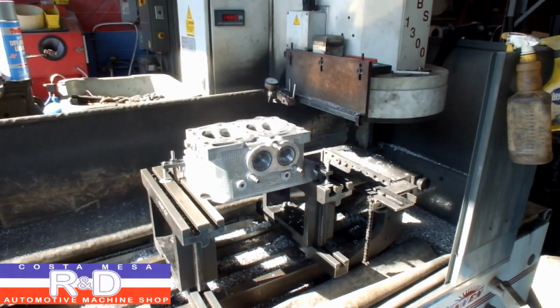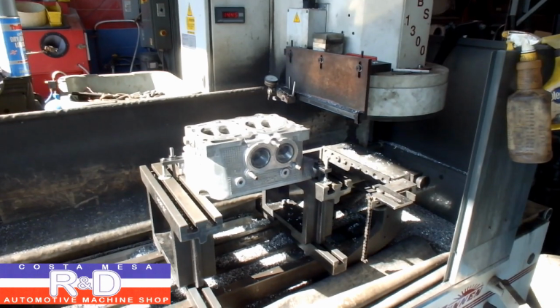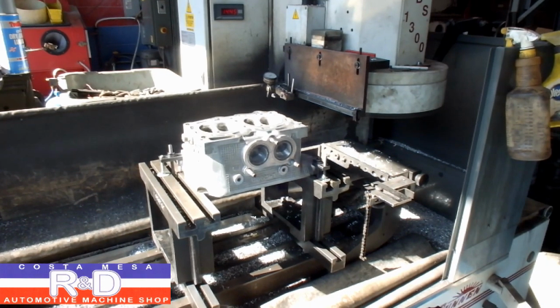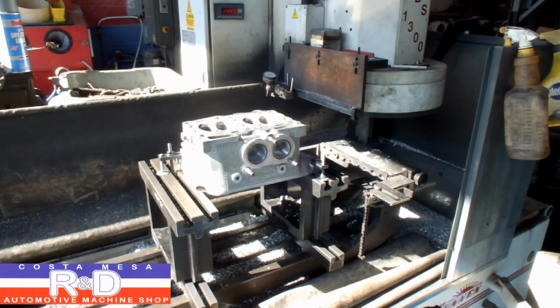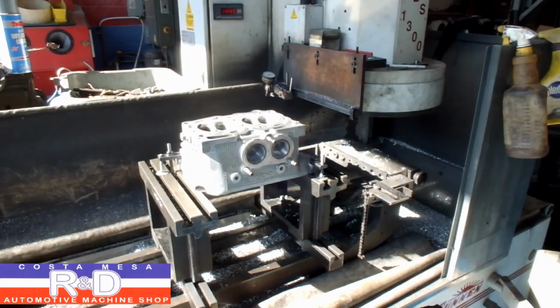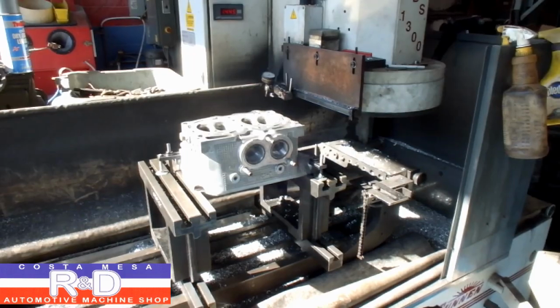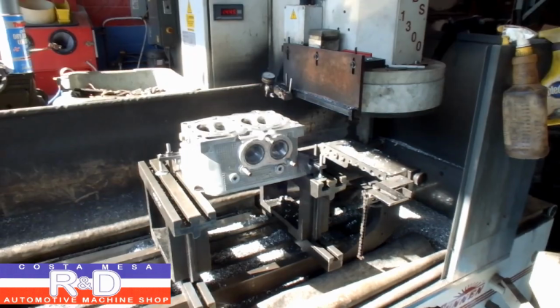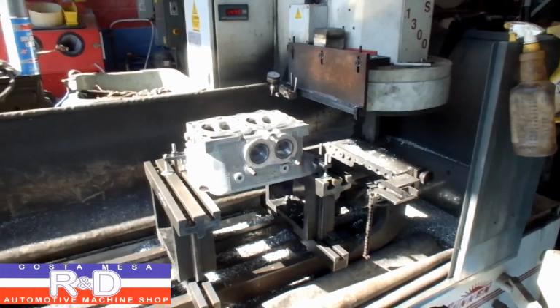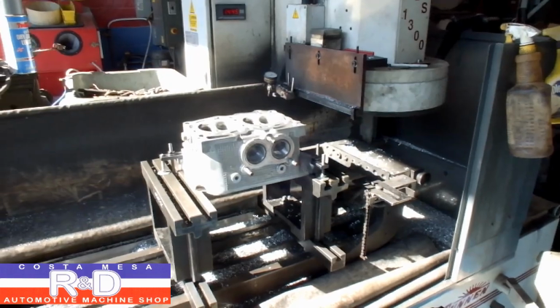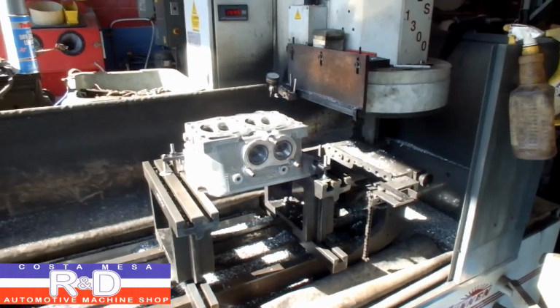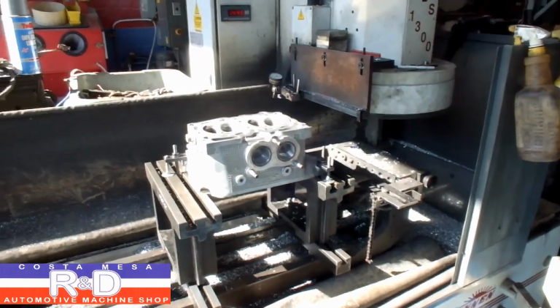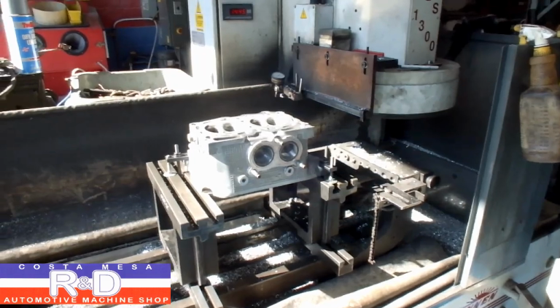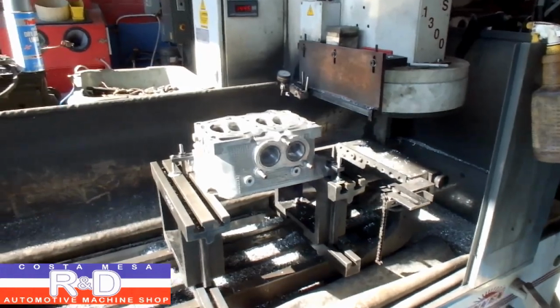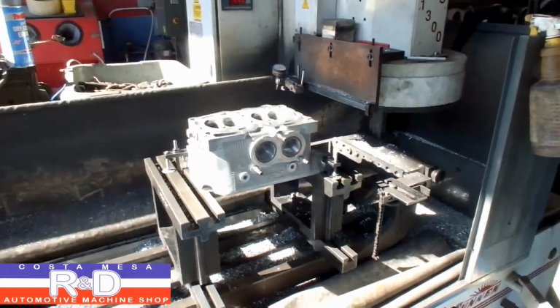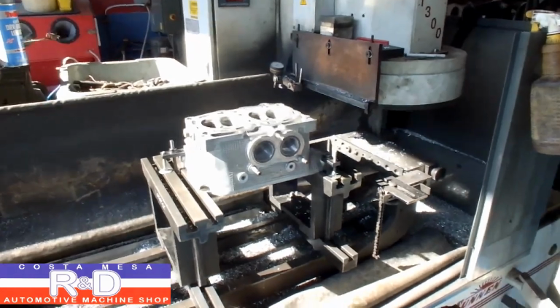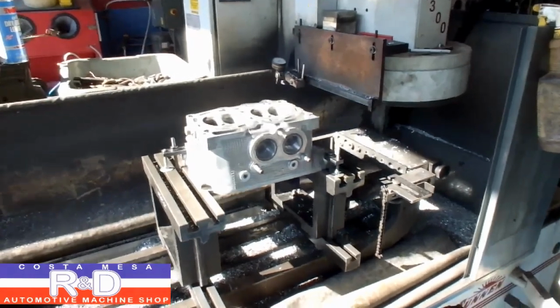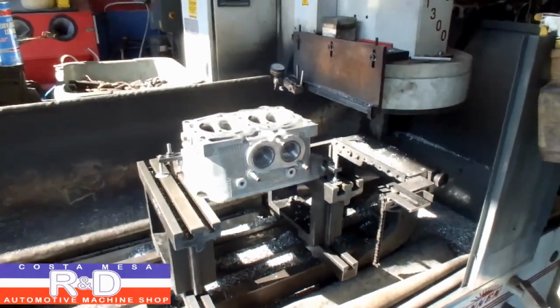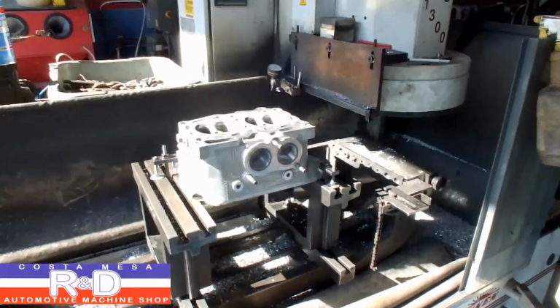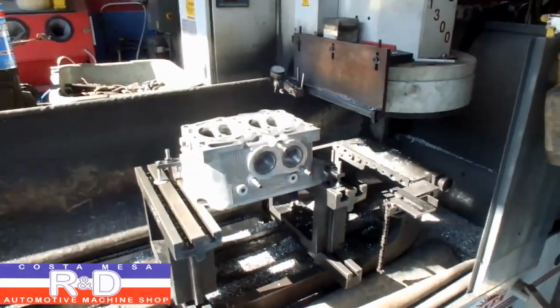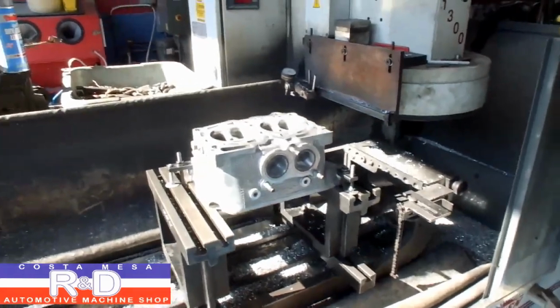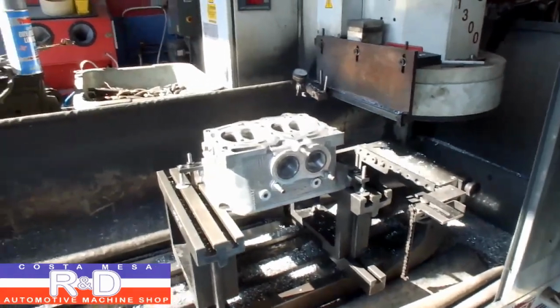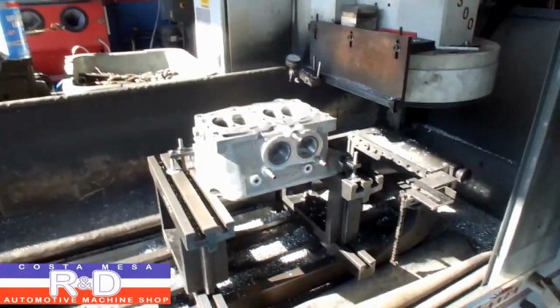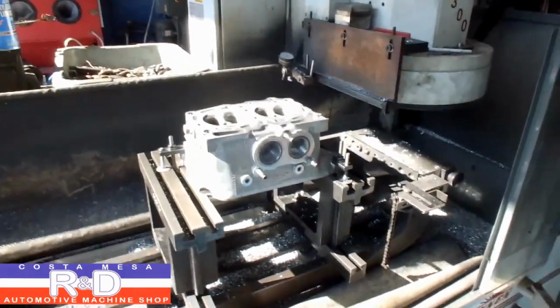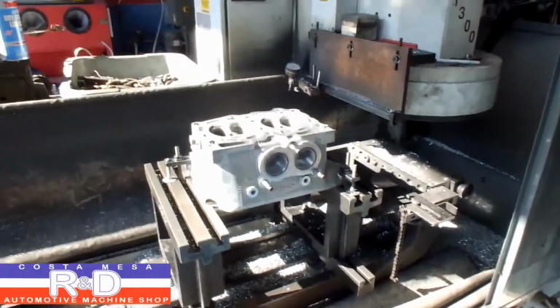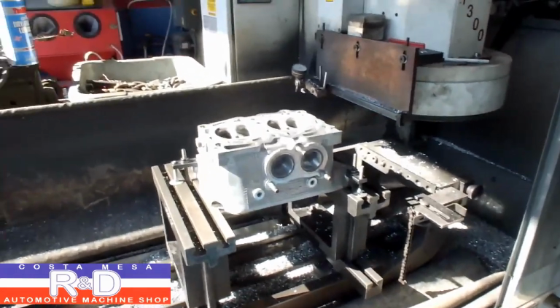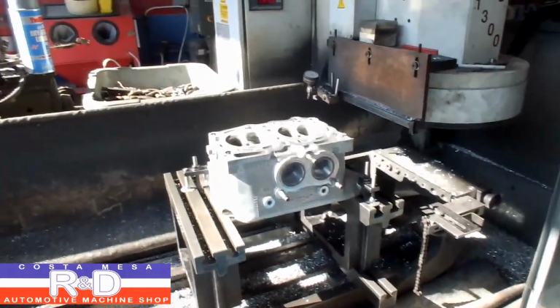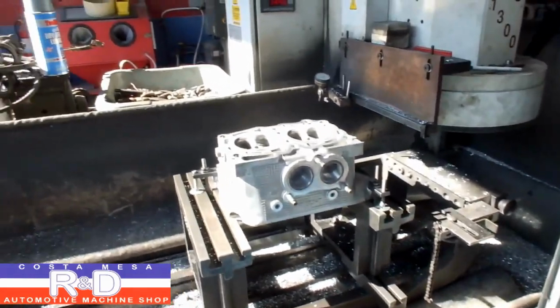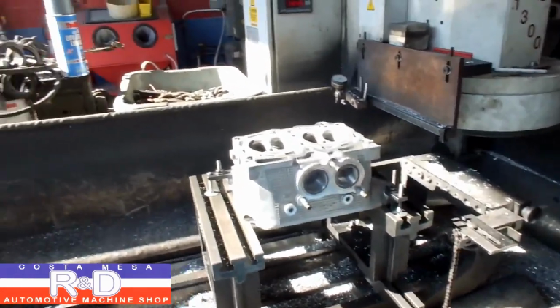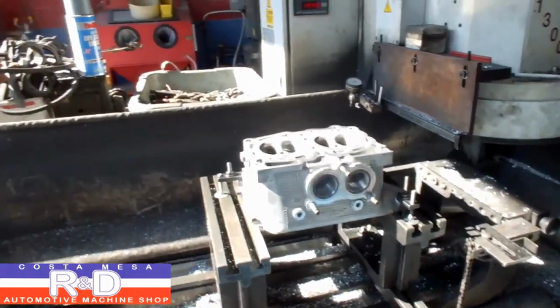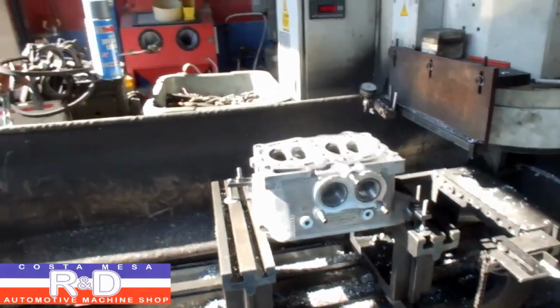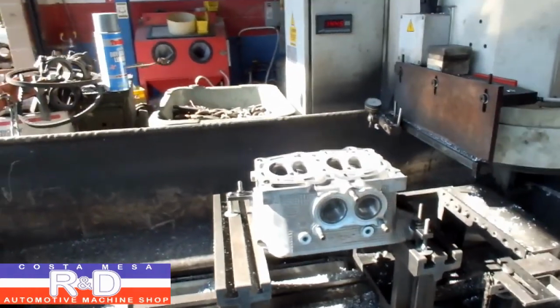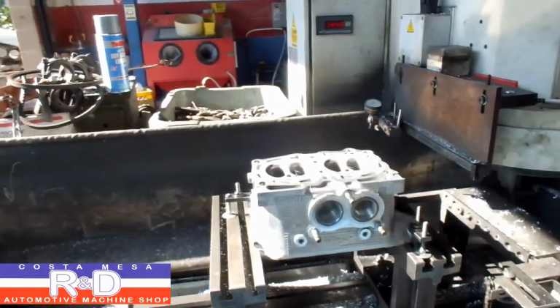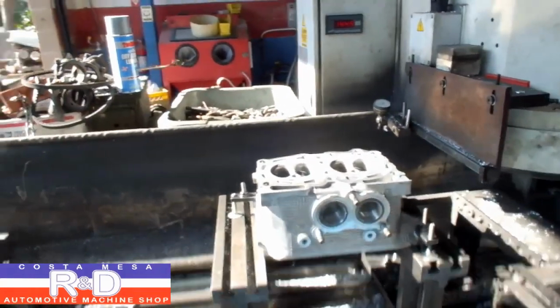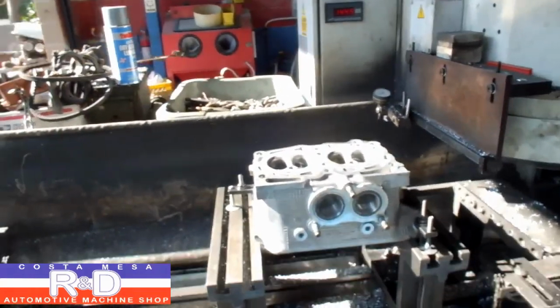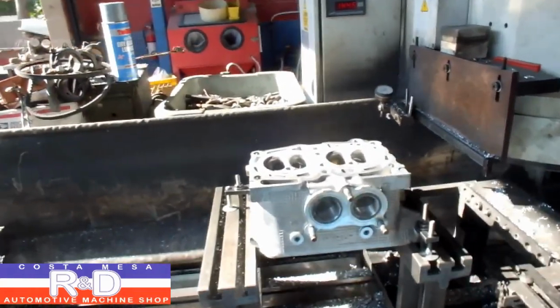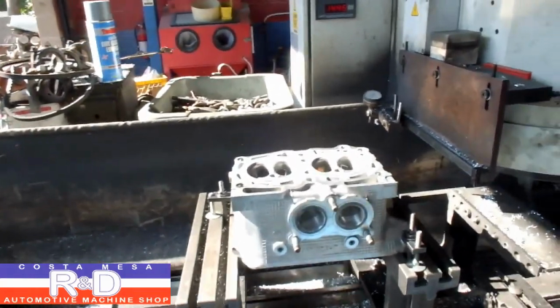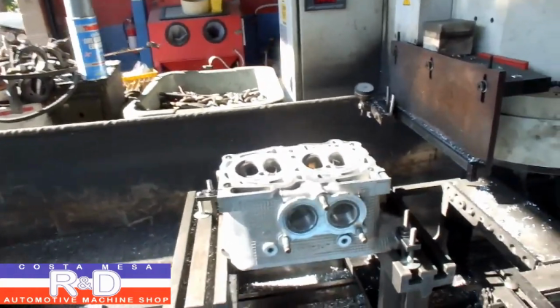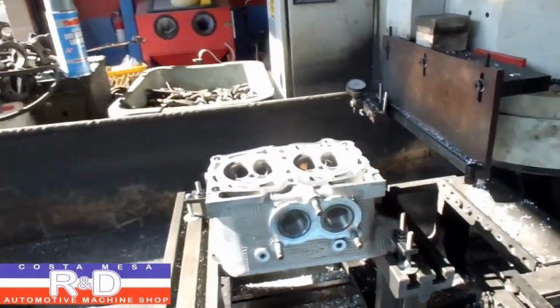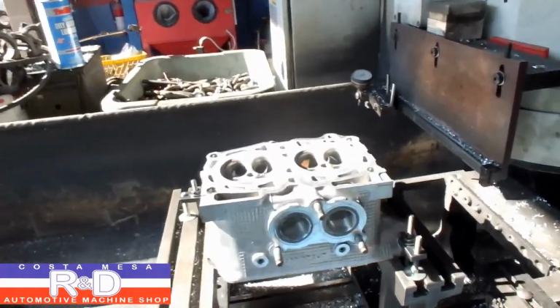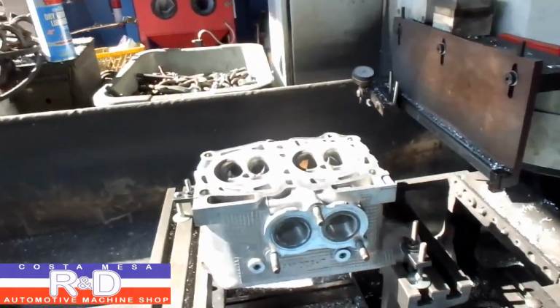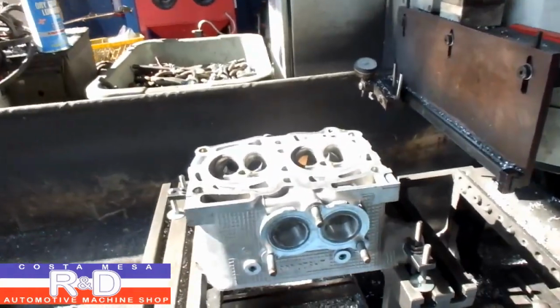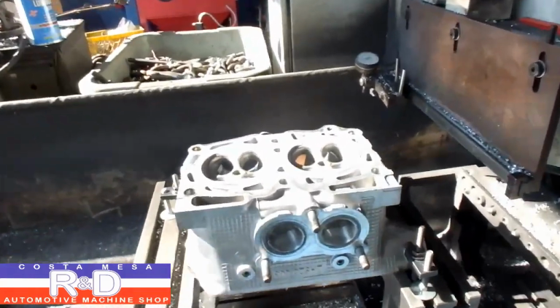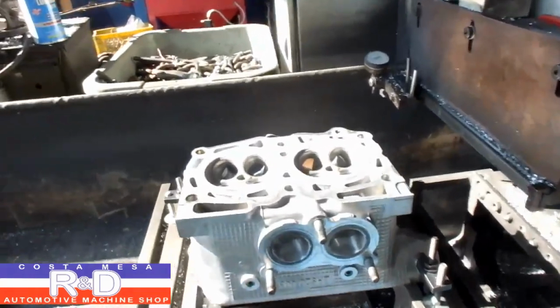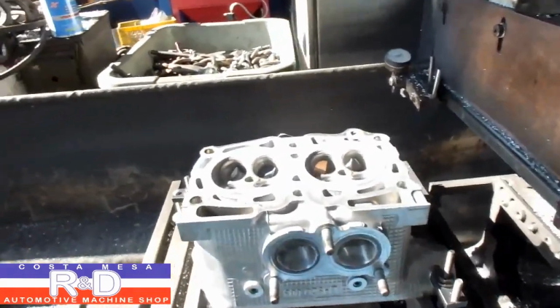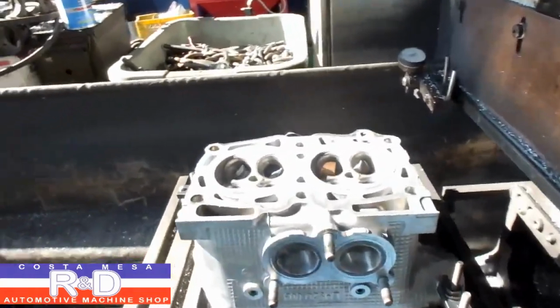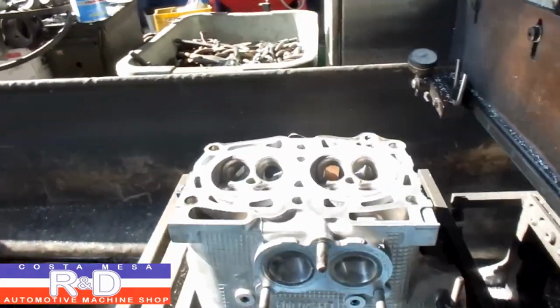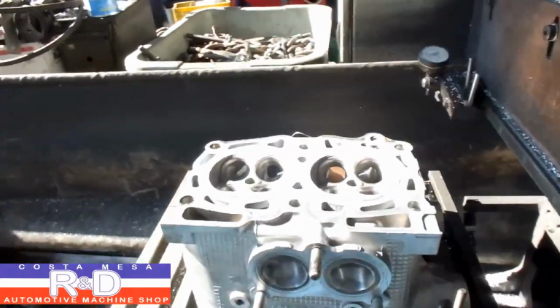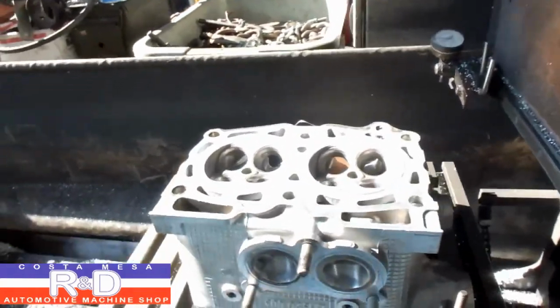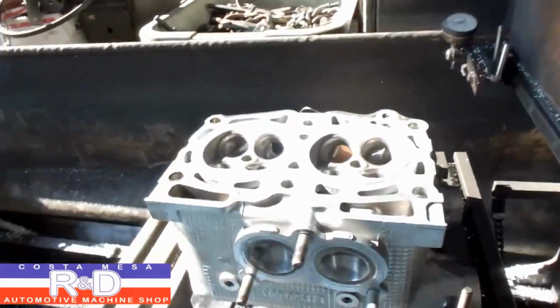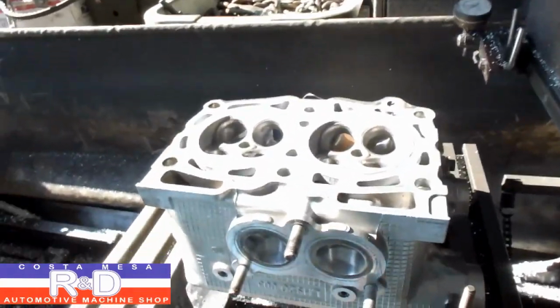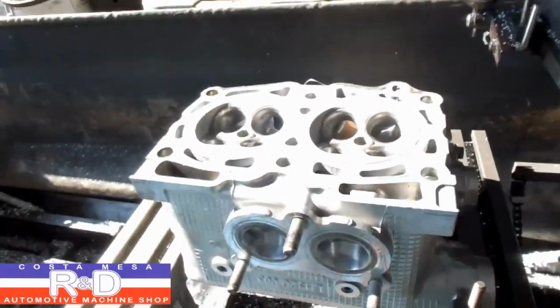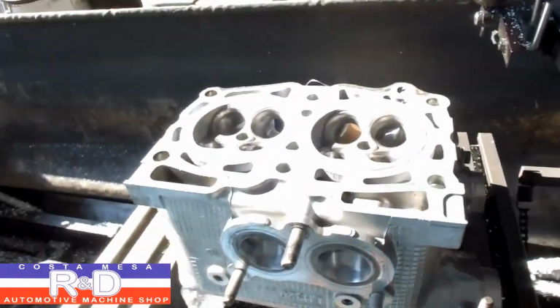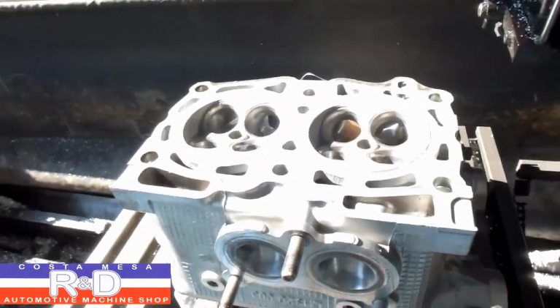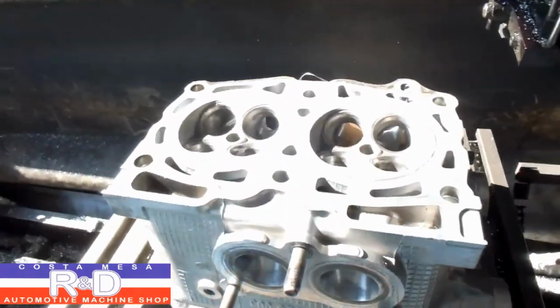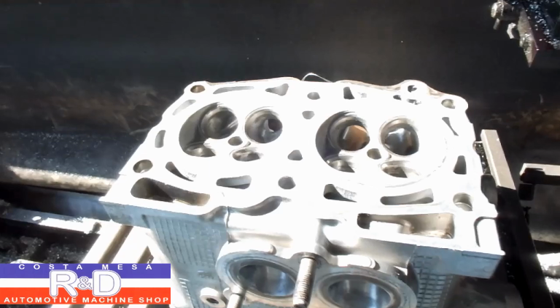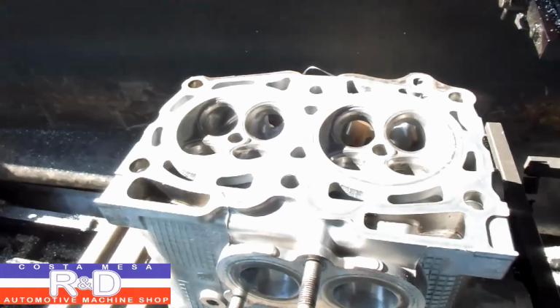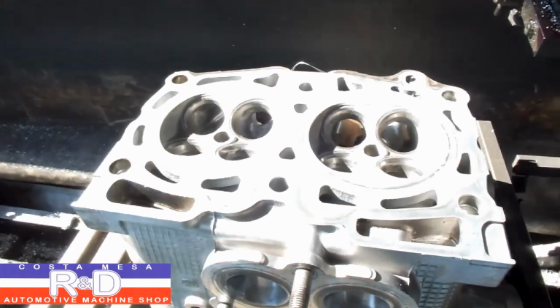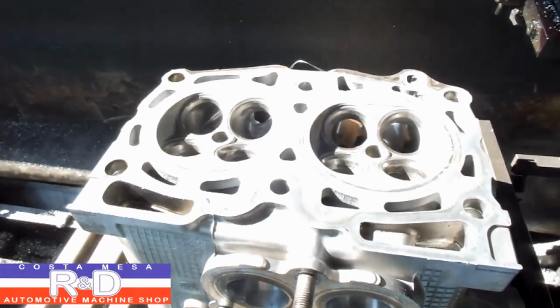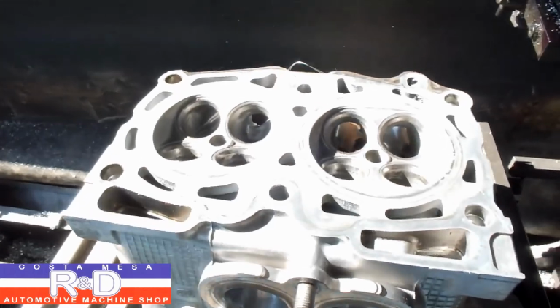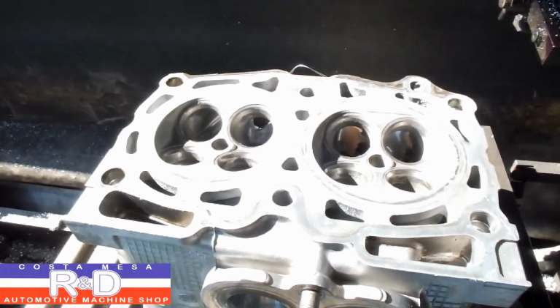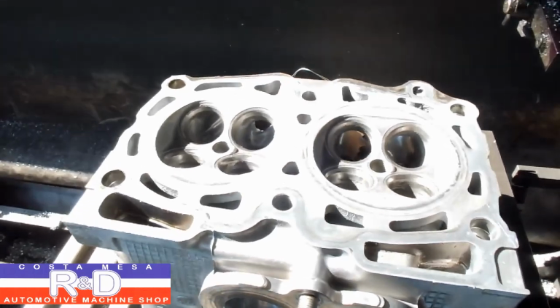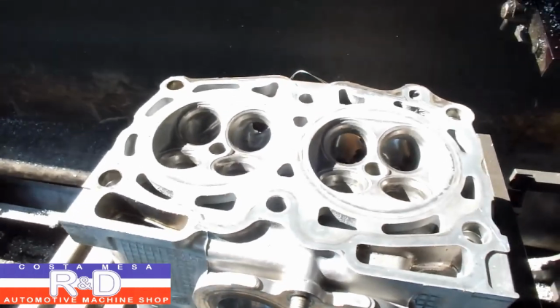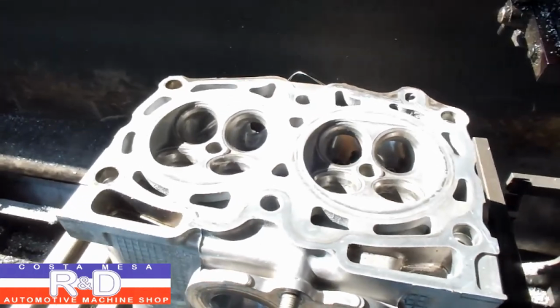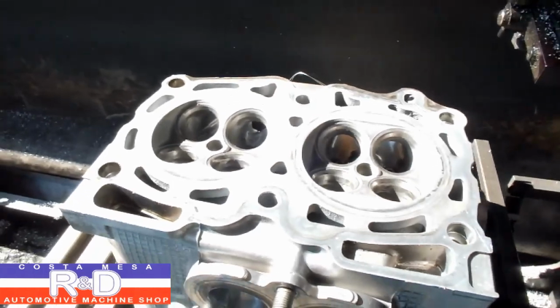Today we have a pair of Subaru heads that we're going to be resurfacing, and we wanted to show you how that was done.